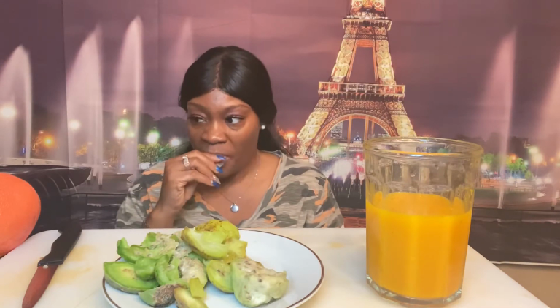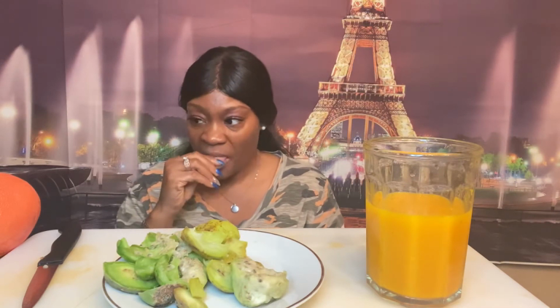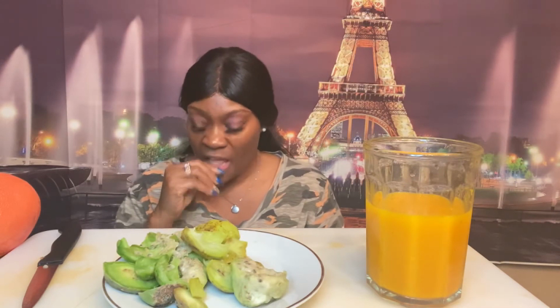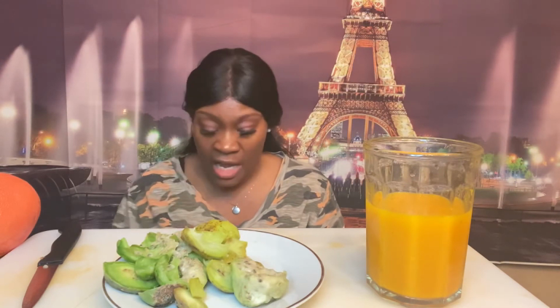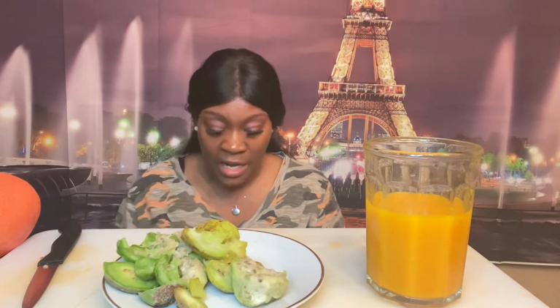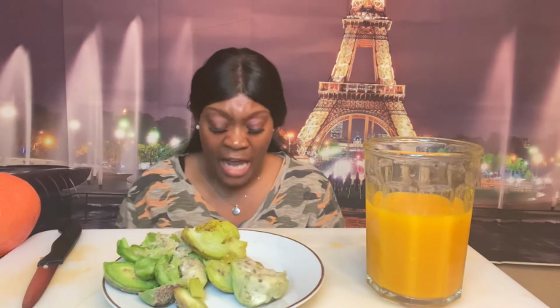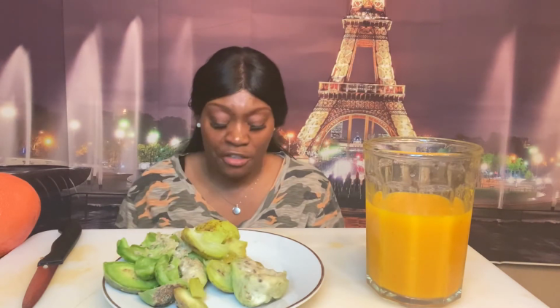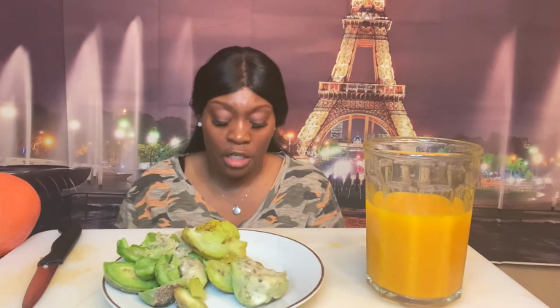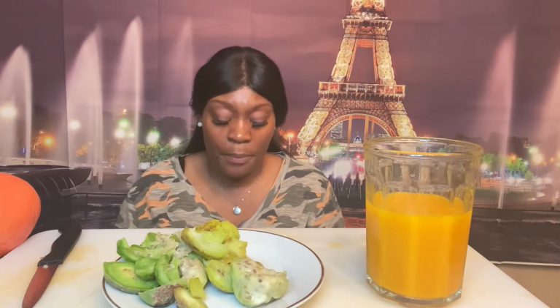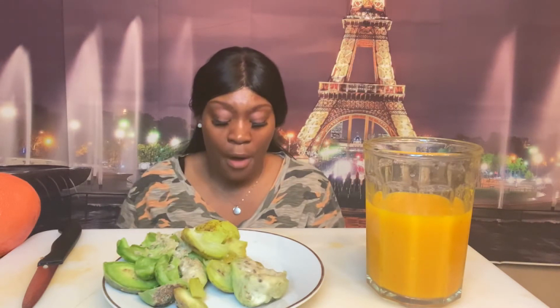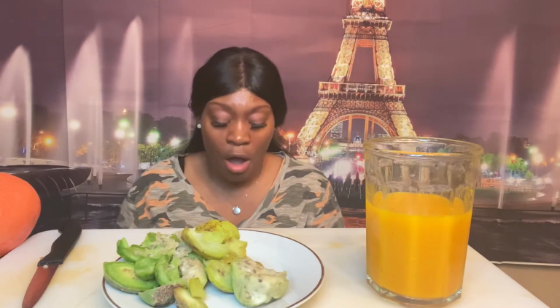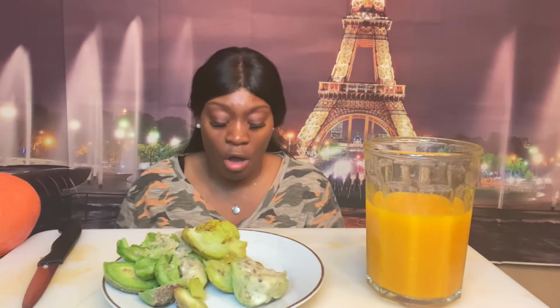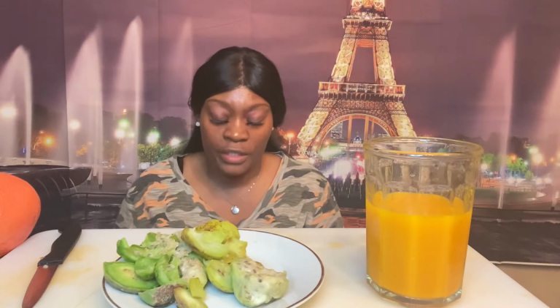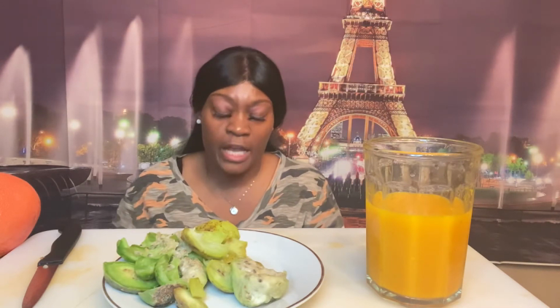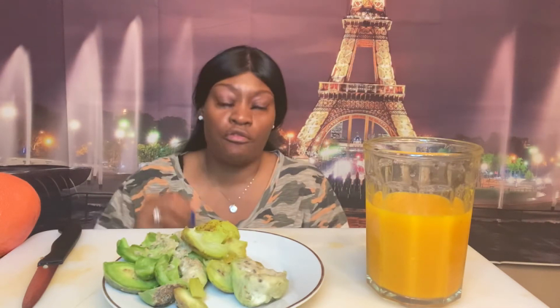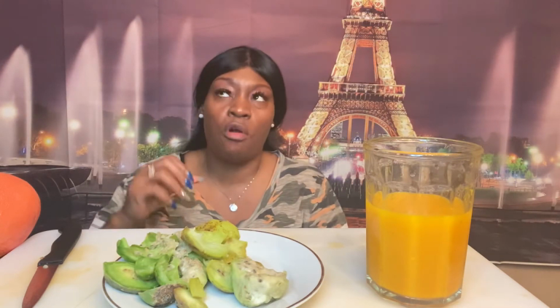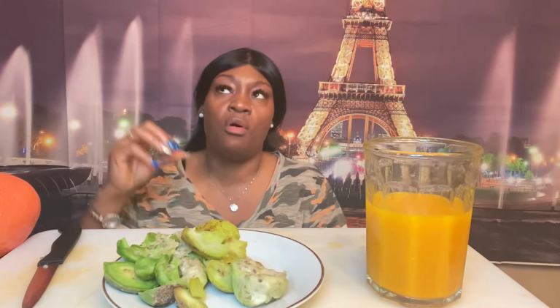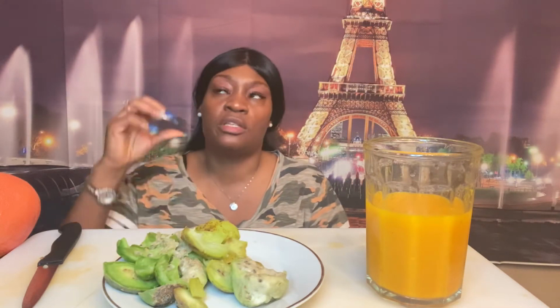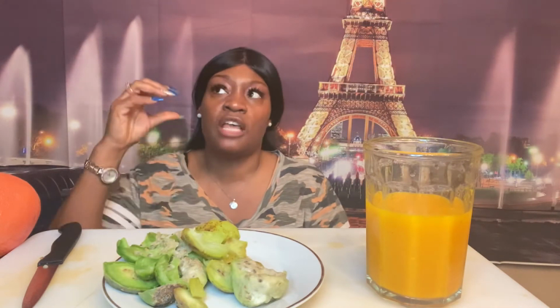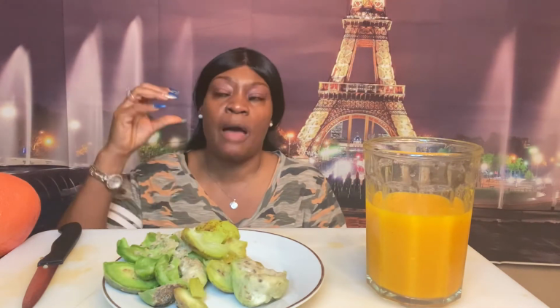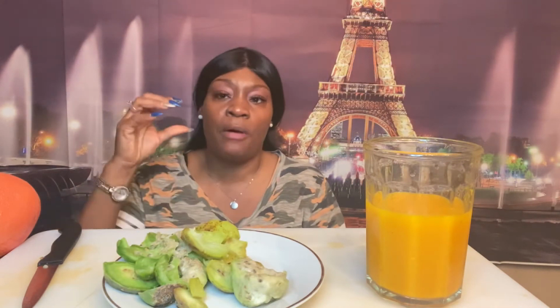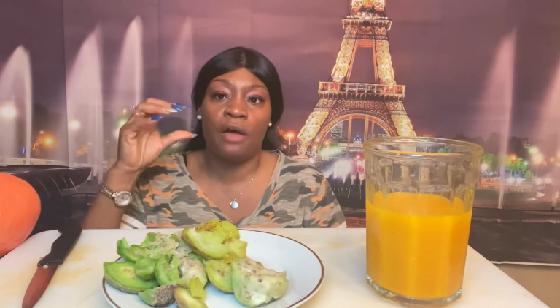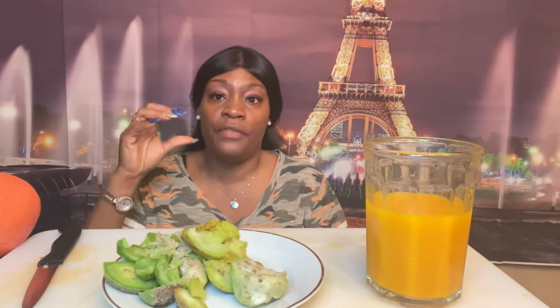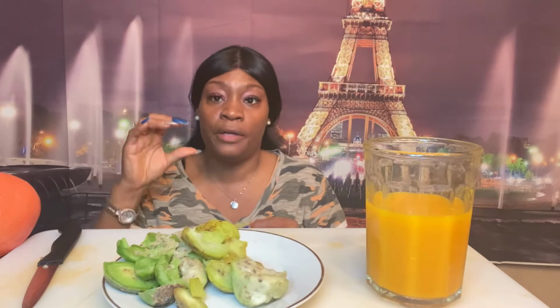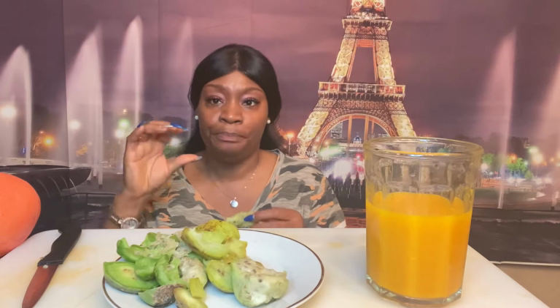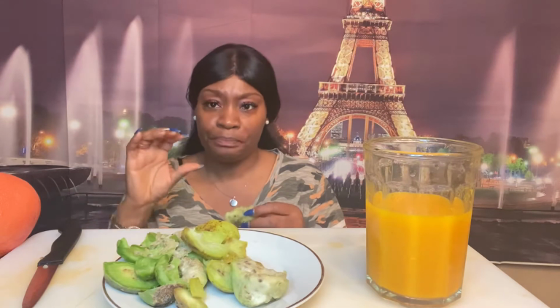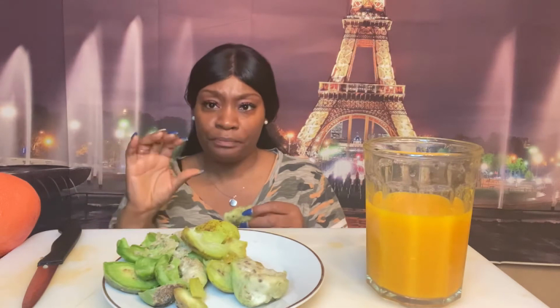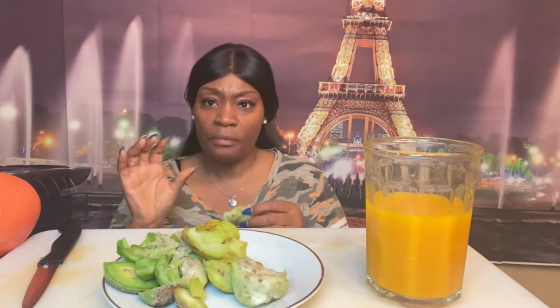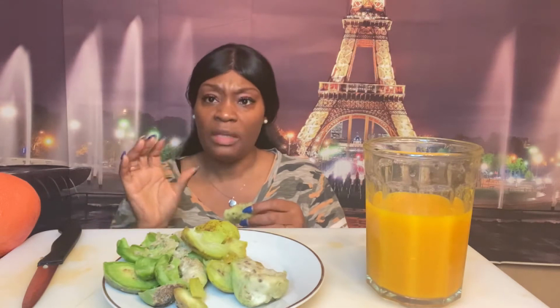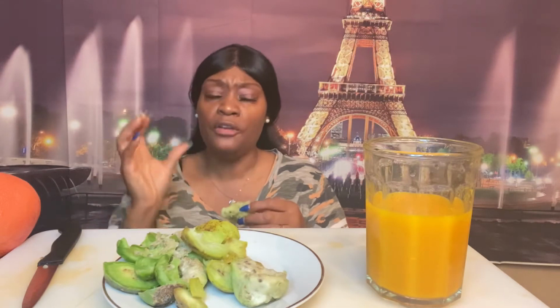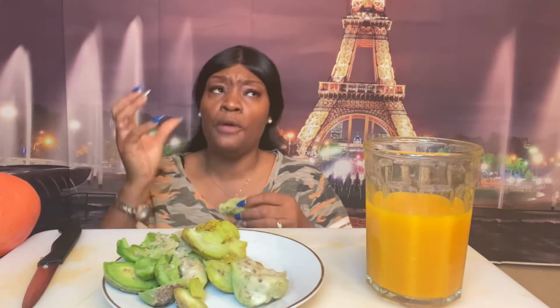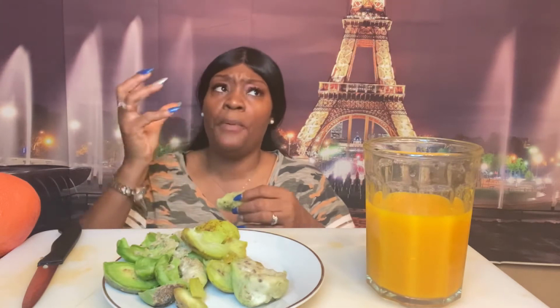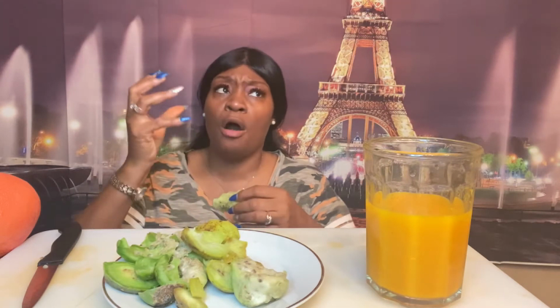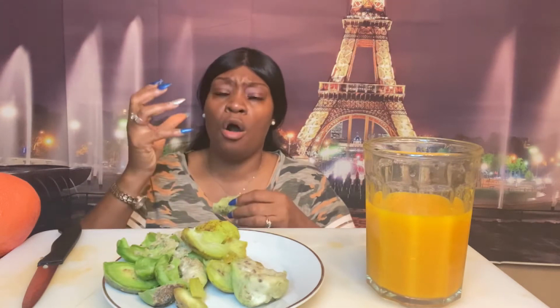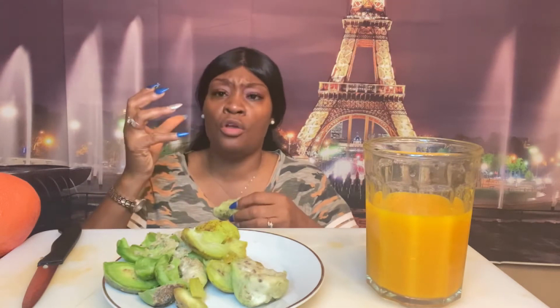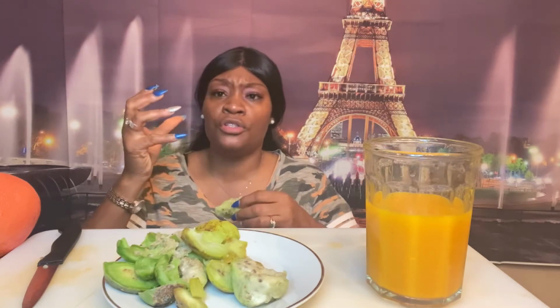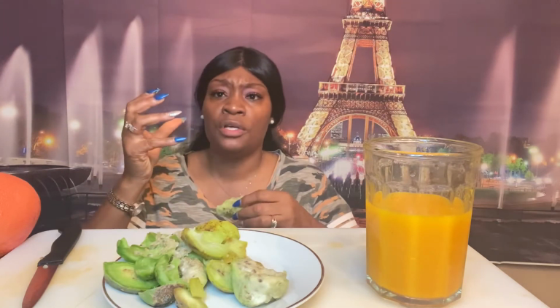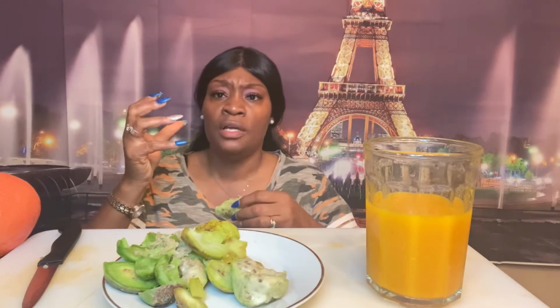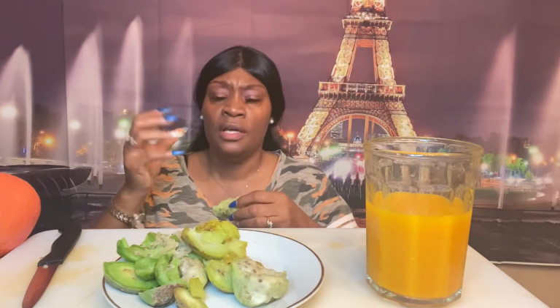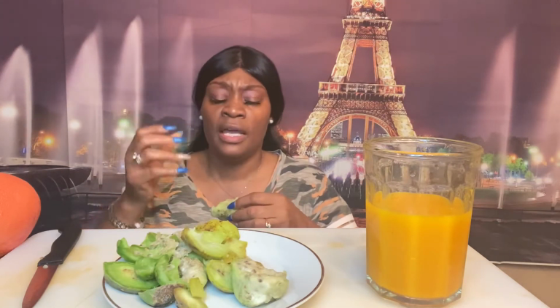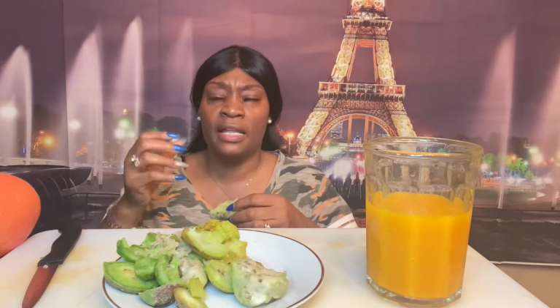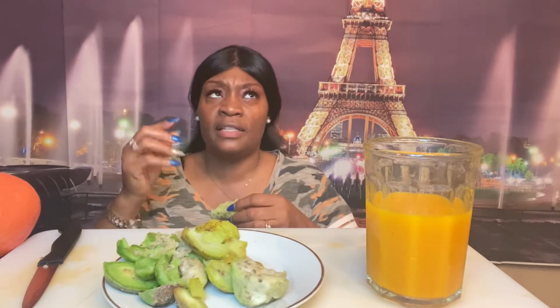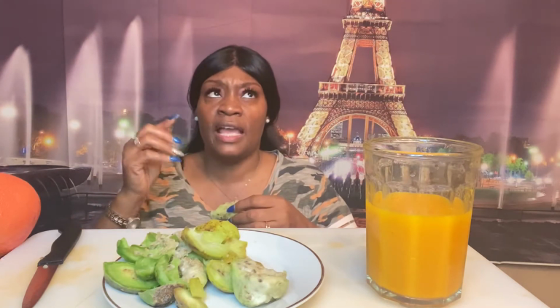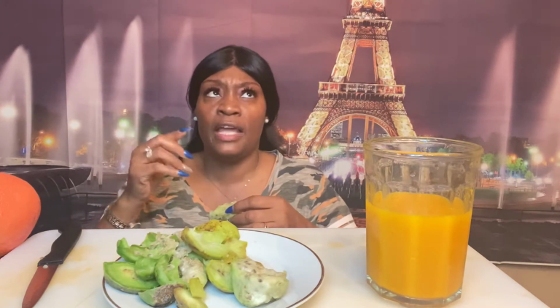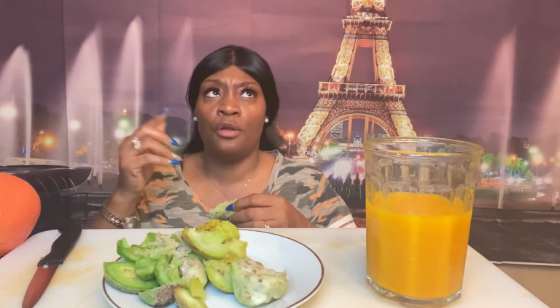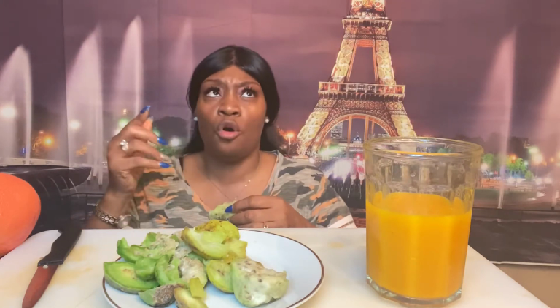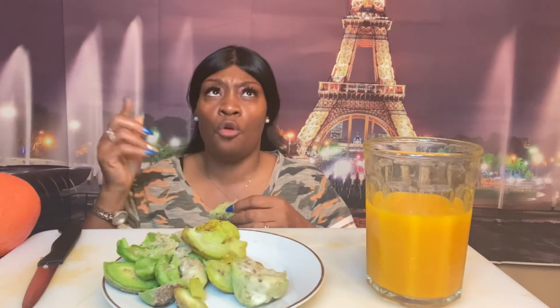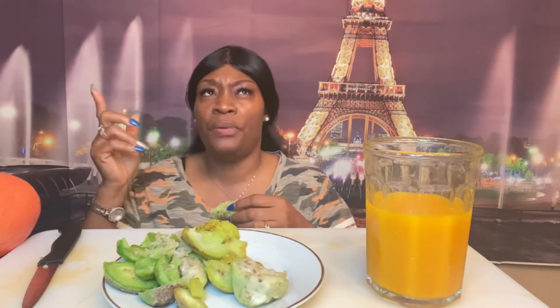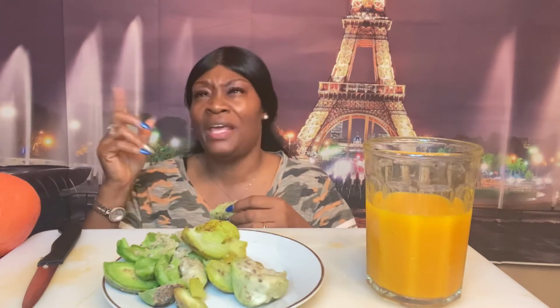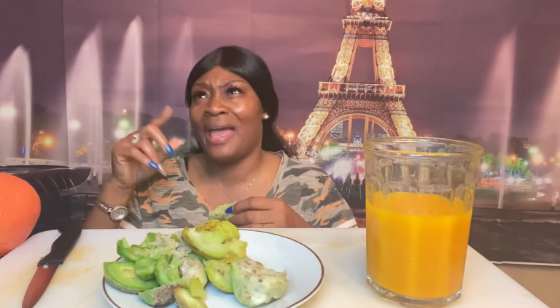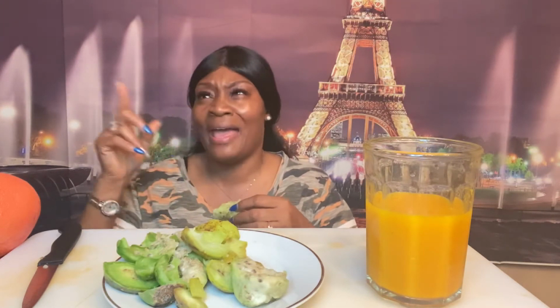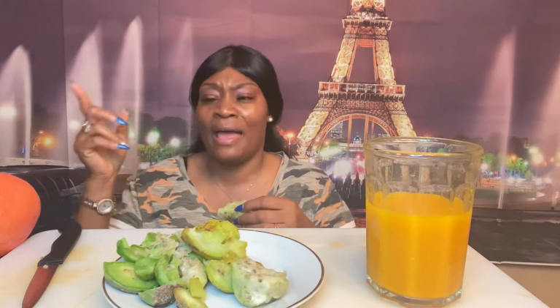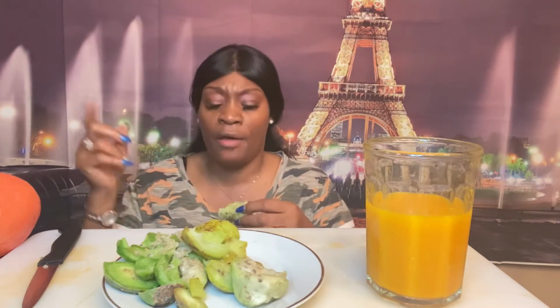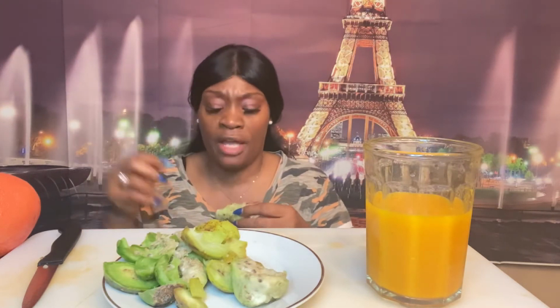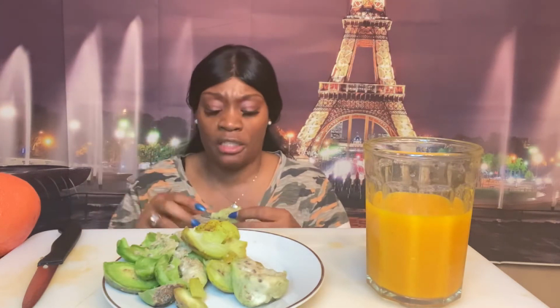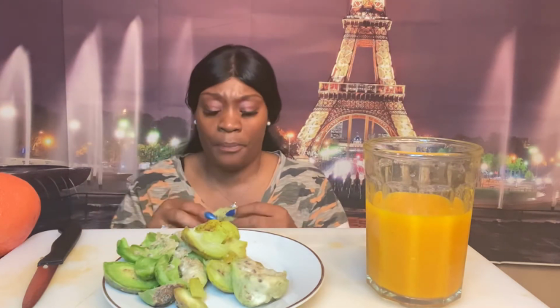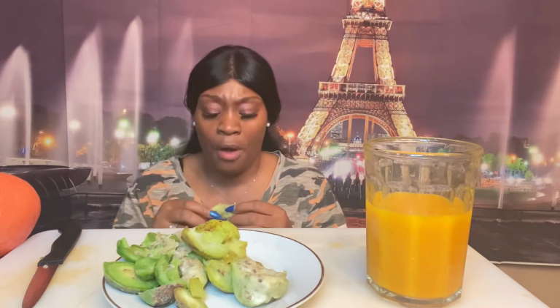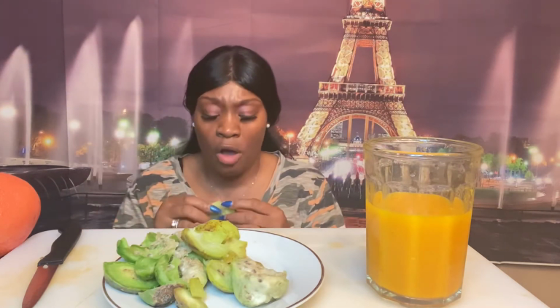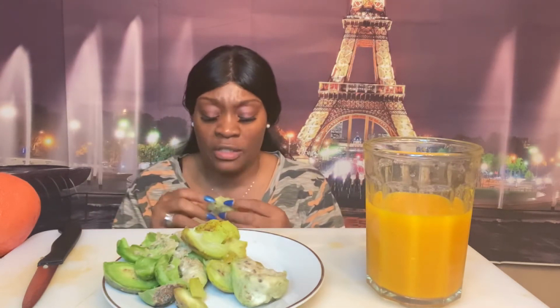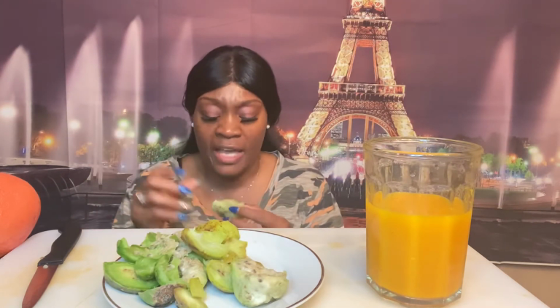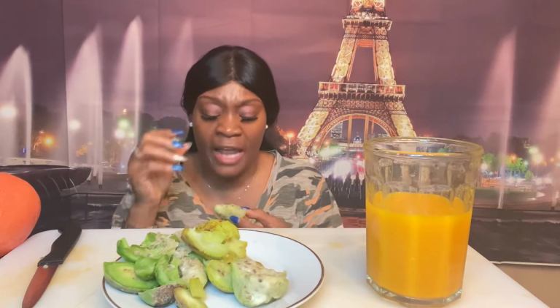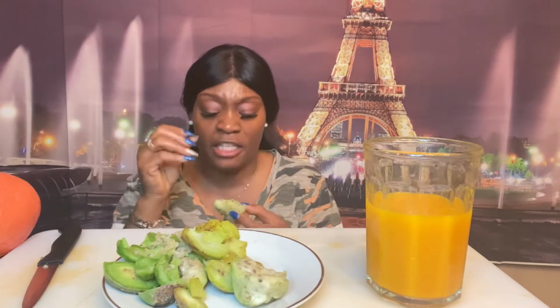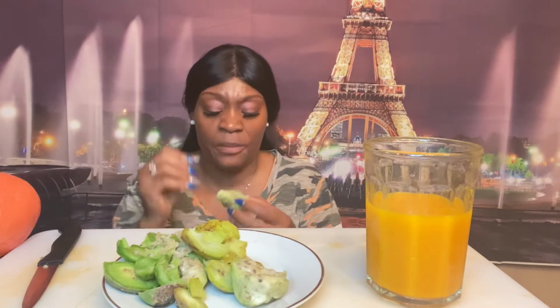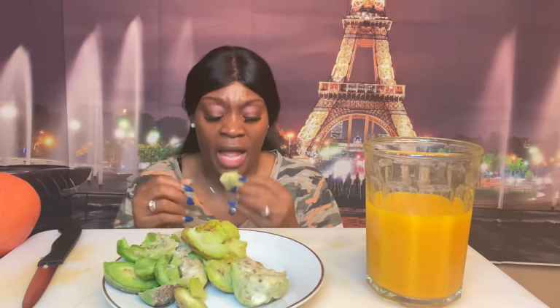The prickly pear actually grows on top of the nopals — spelled N-O-P-A-L-S — which is the cactus plant.